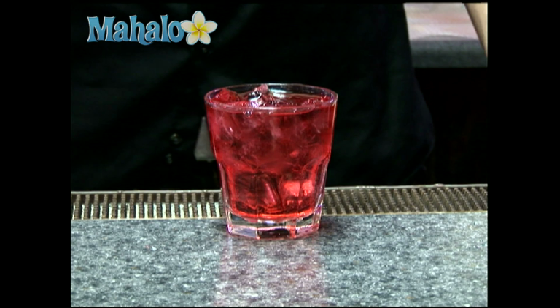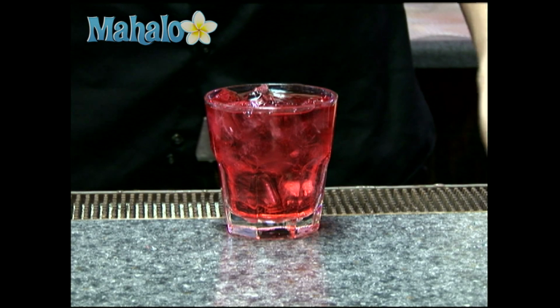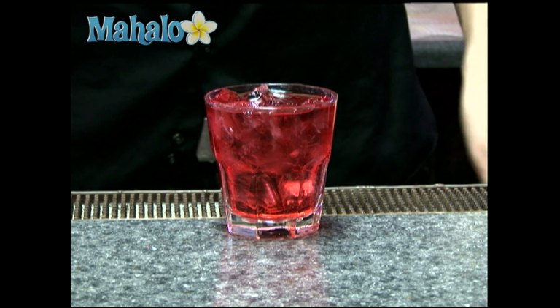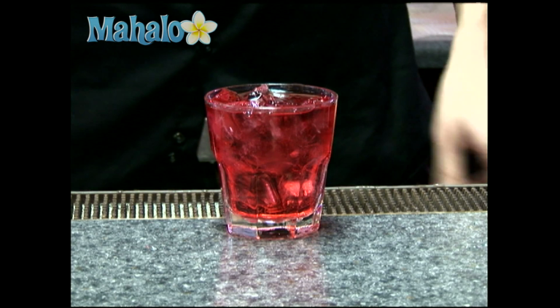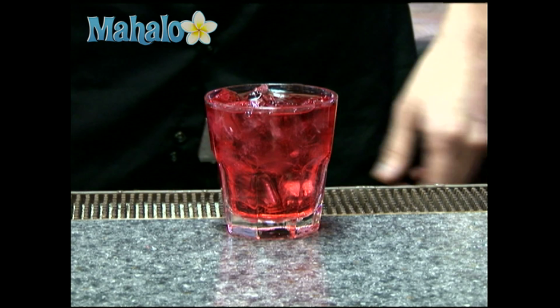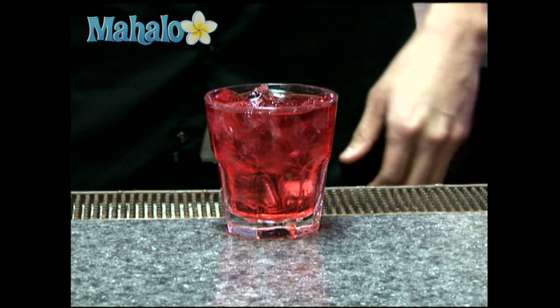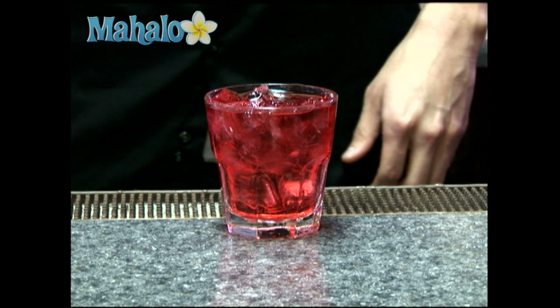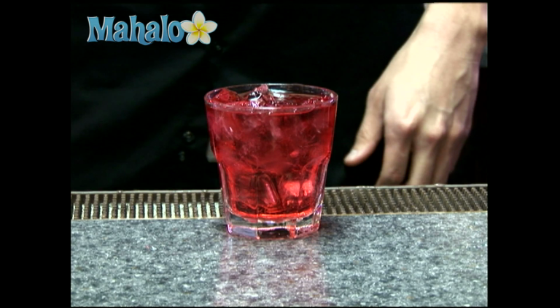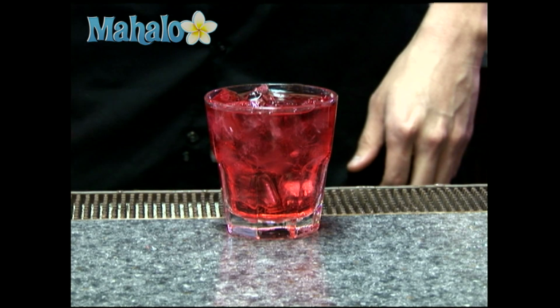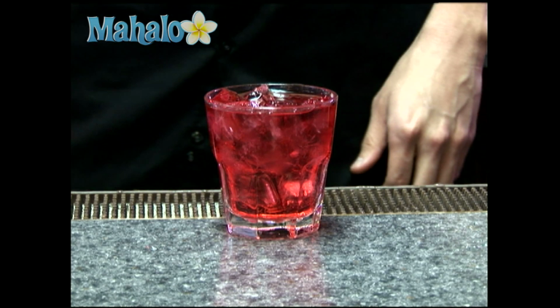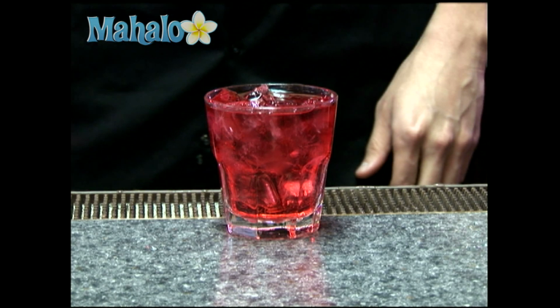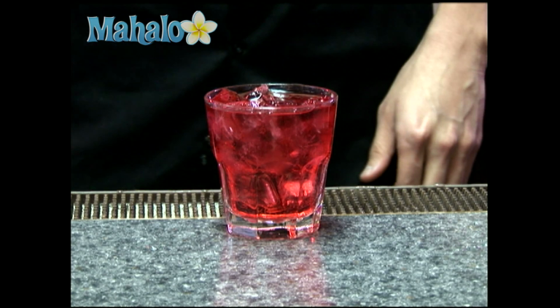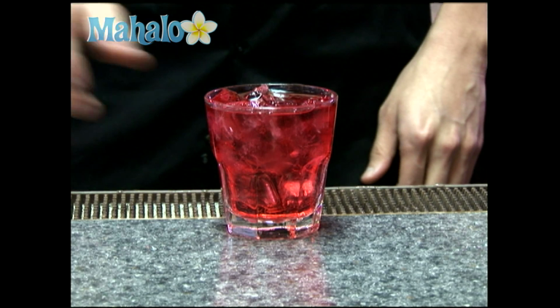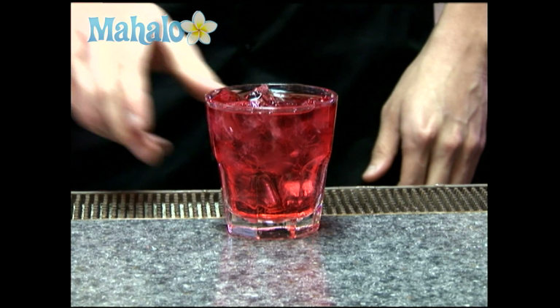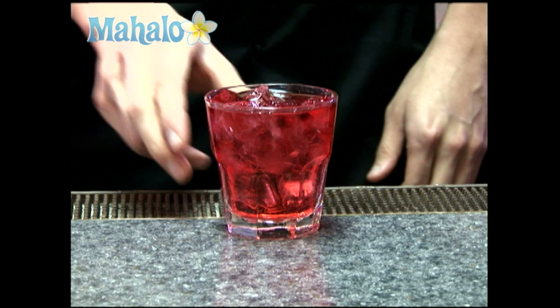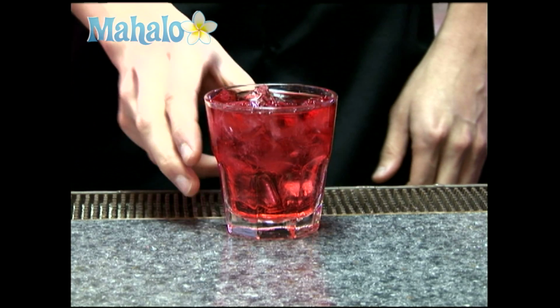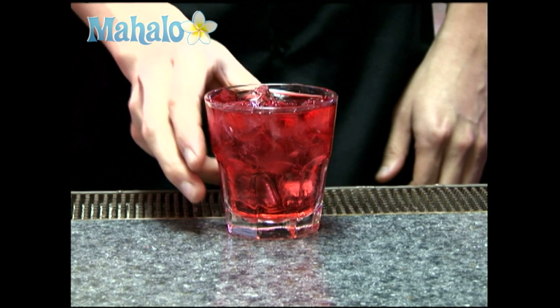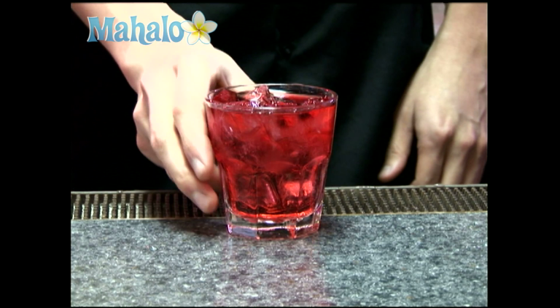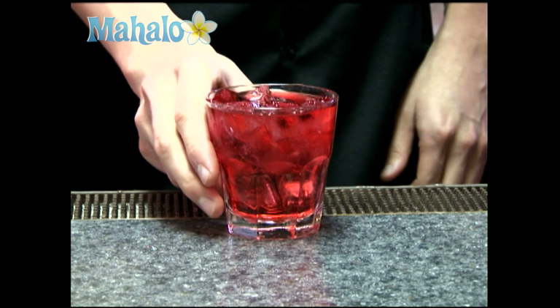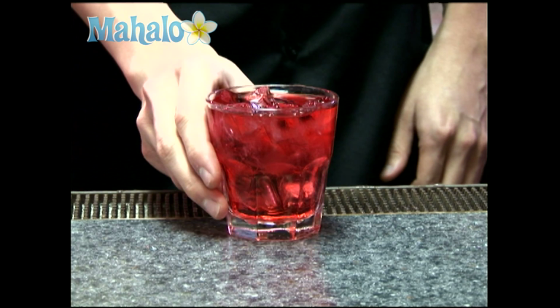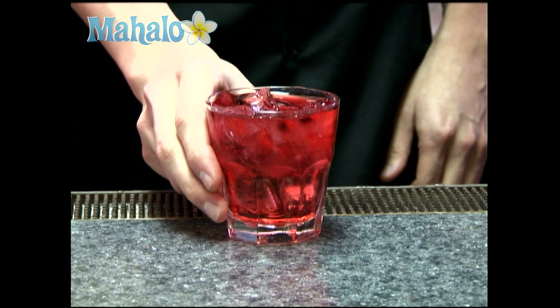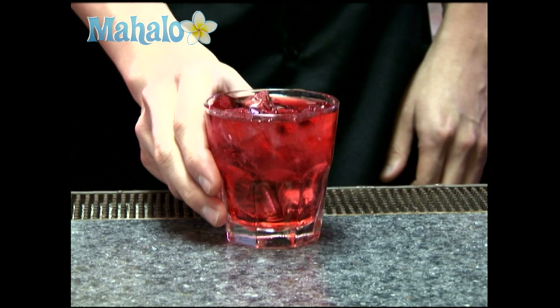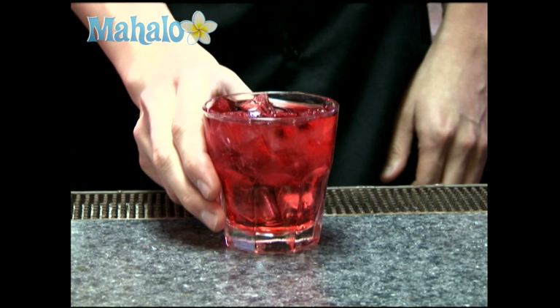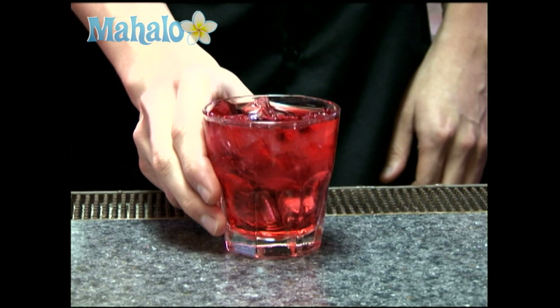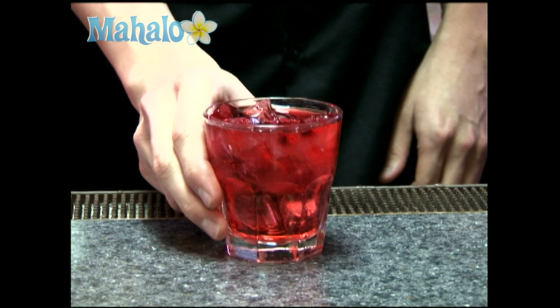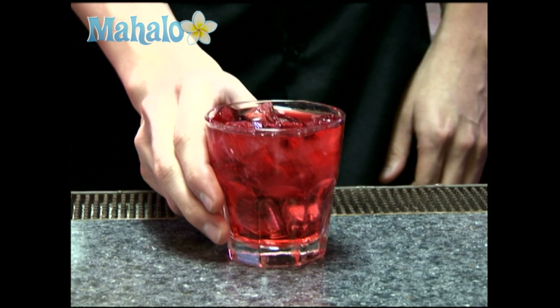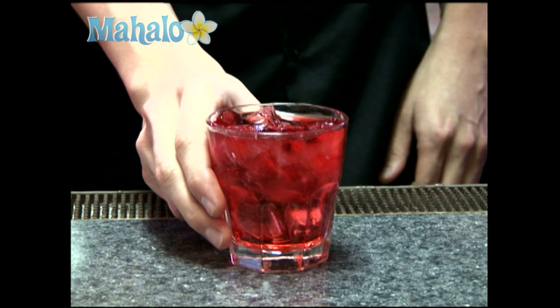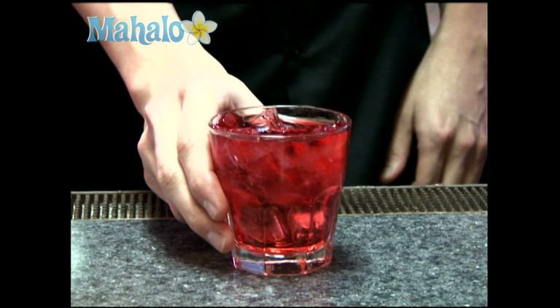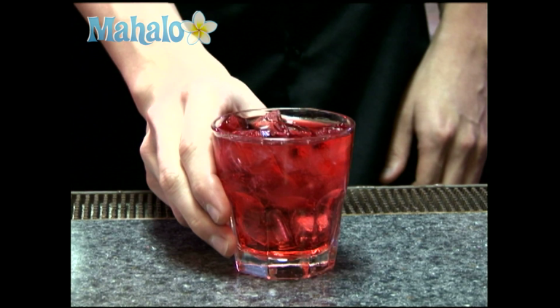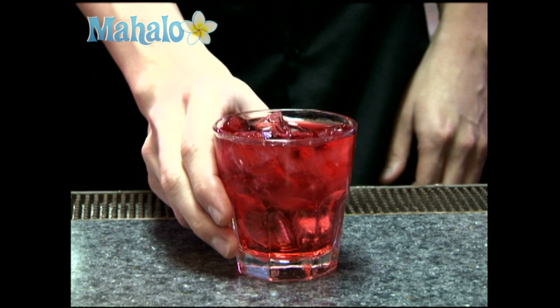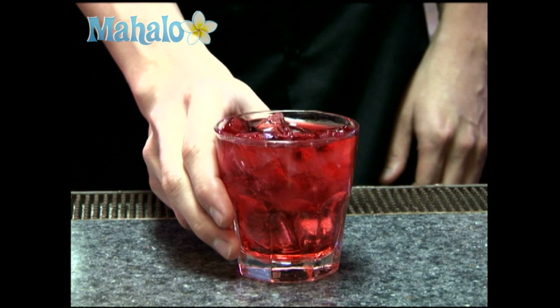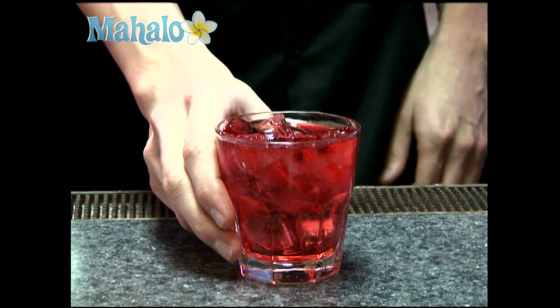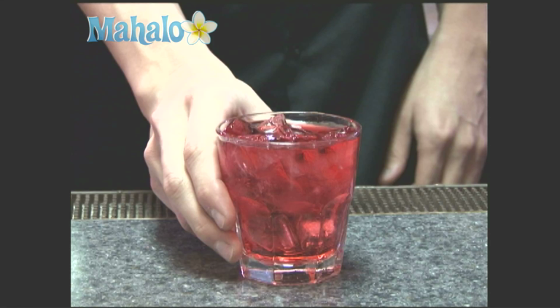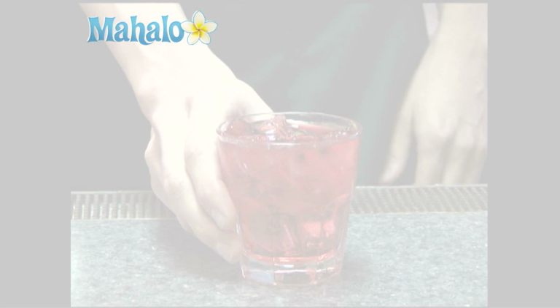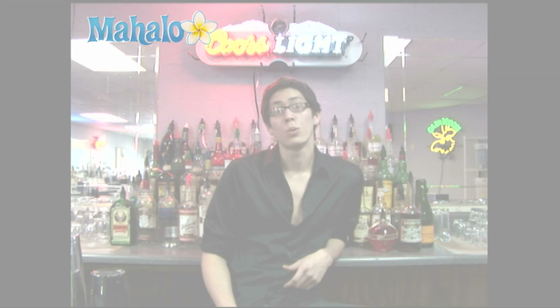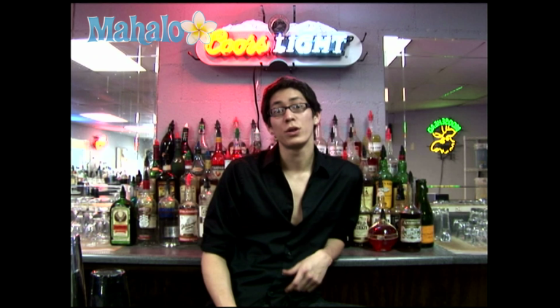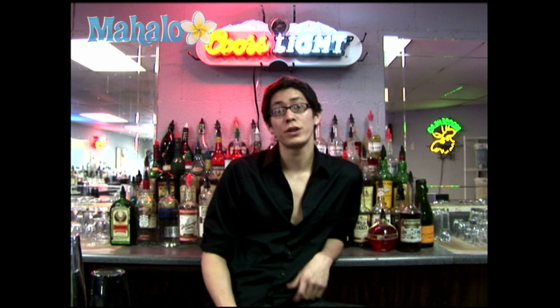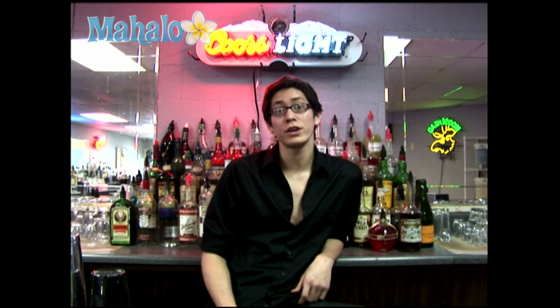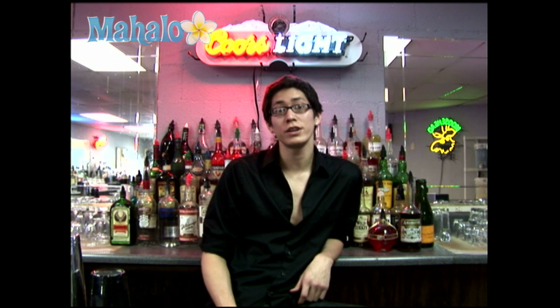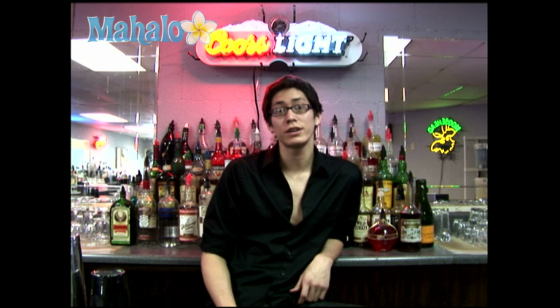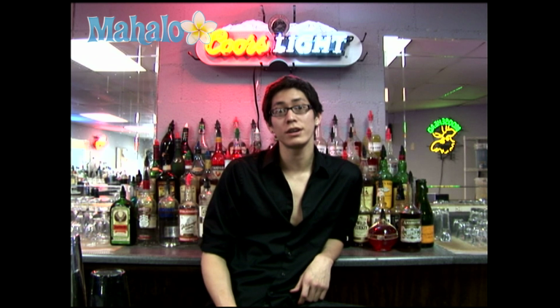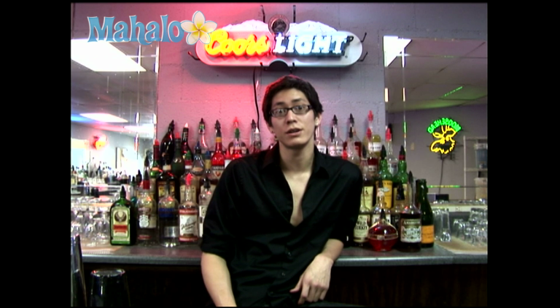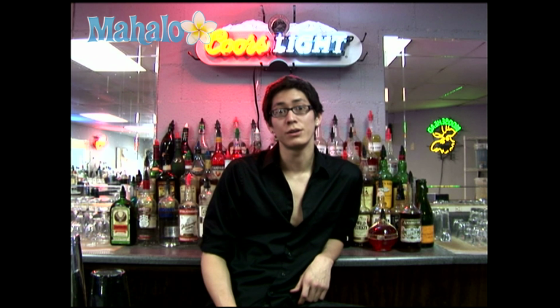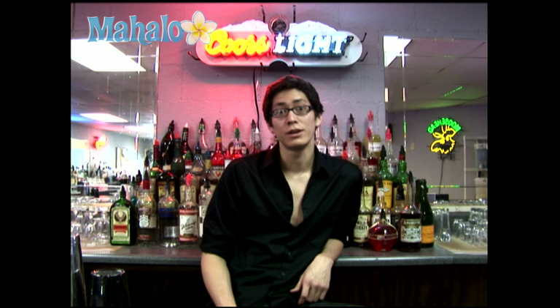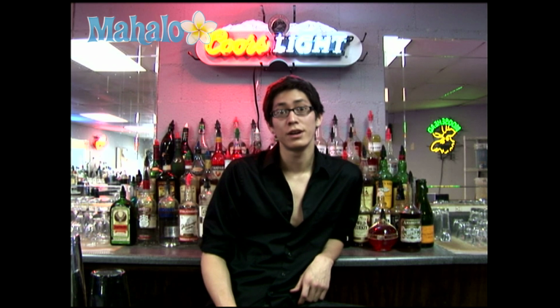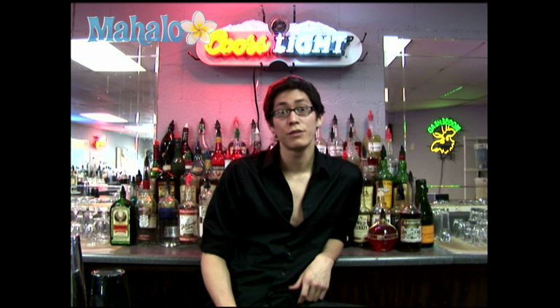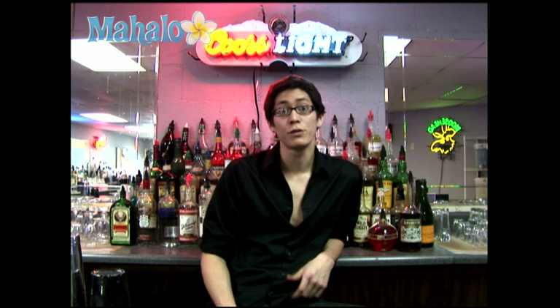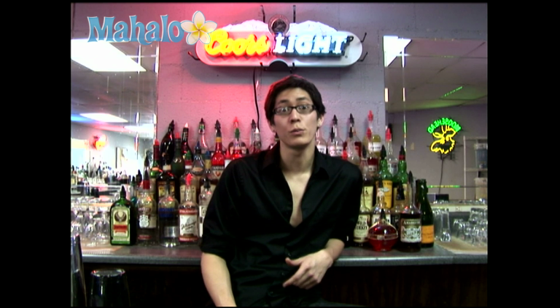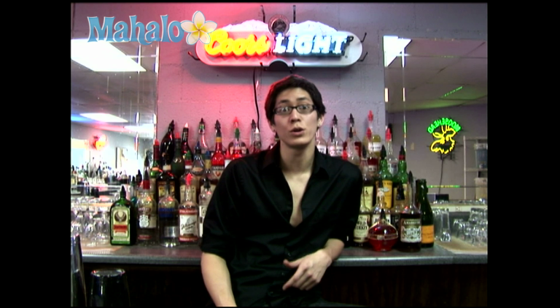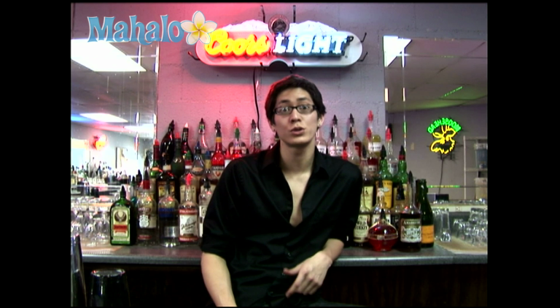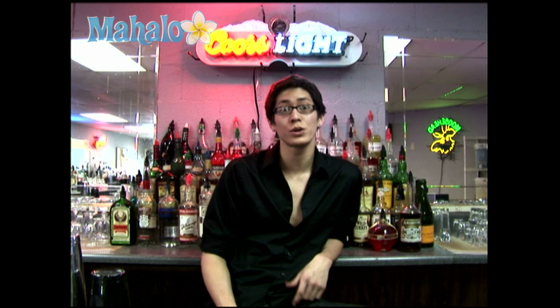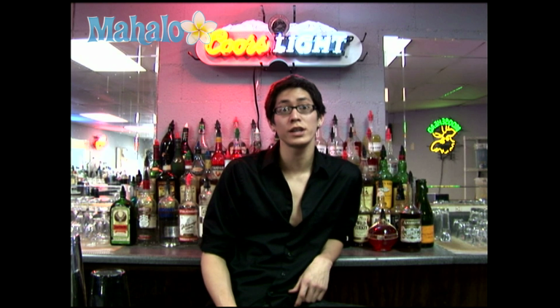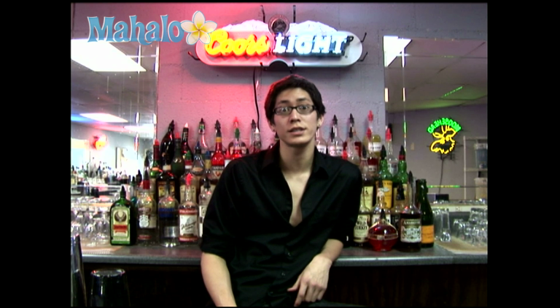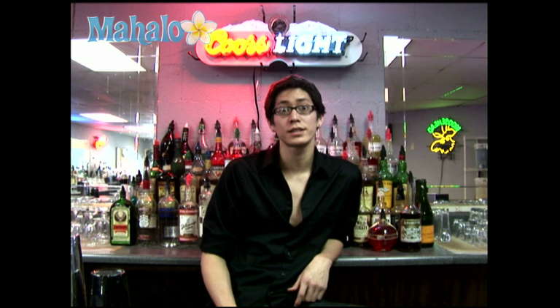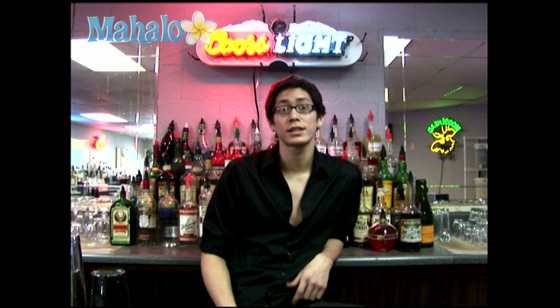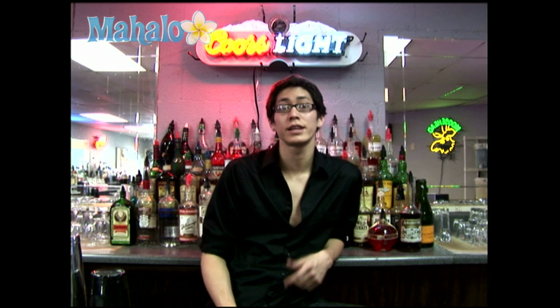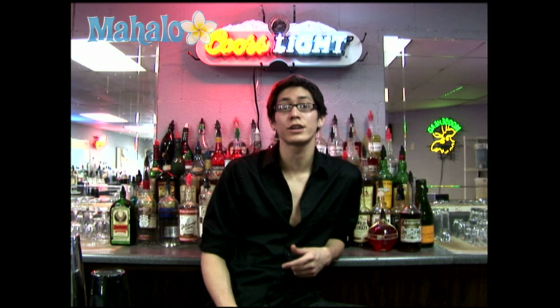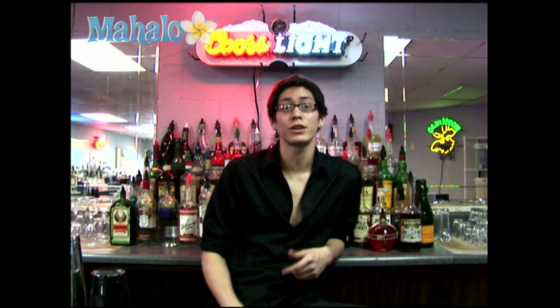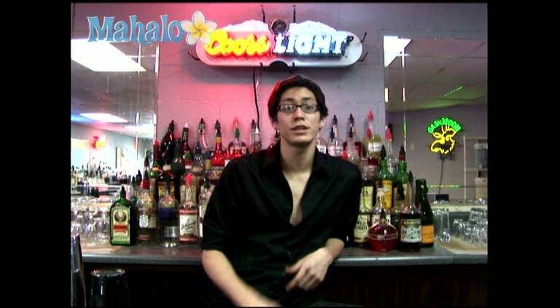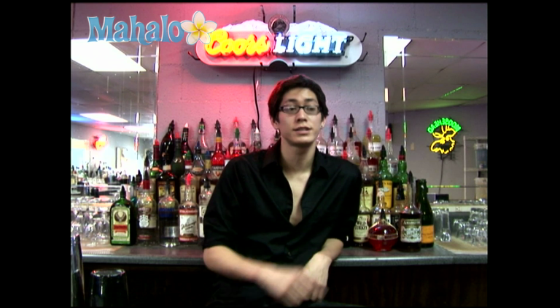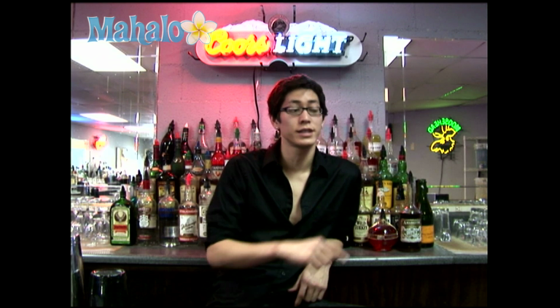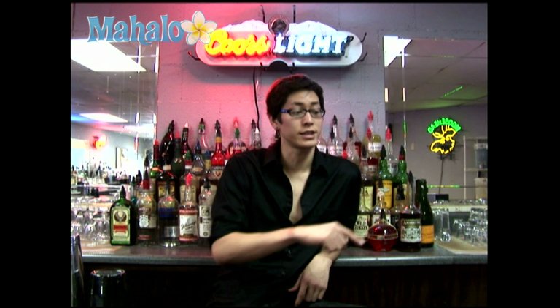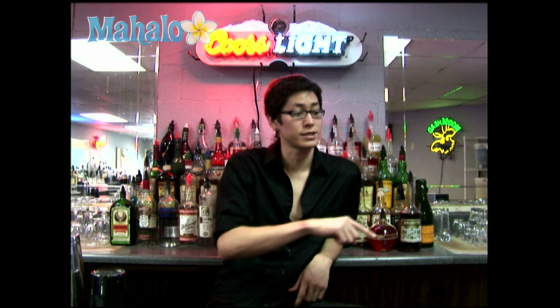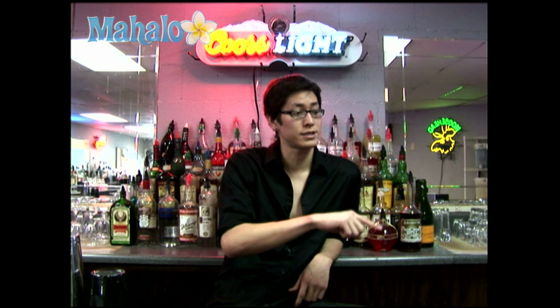And there you go, your Vodka Cranberry. For more drinks, click on these links.